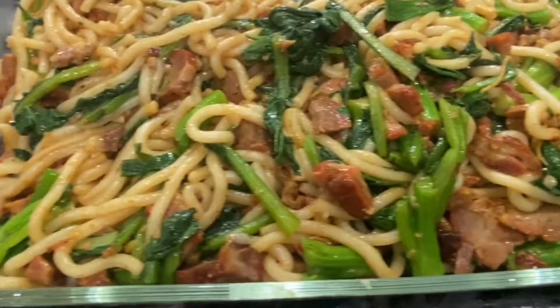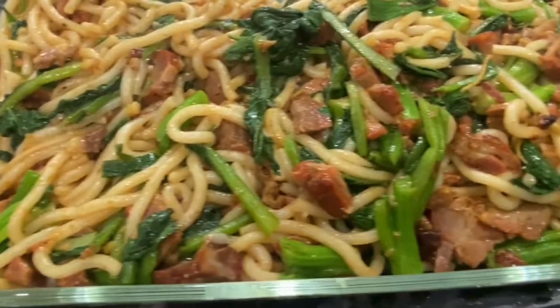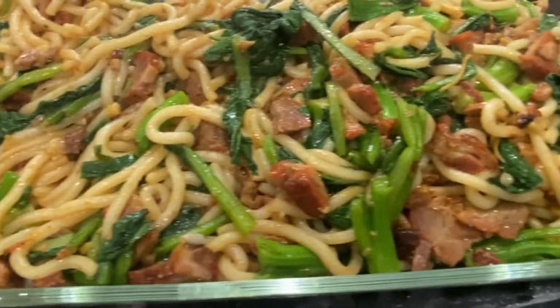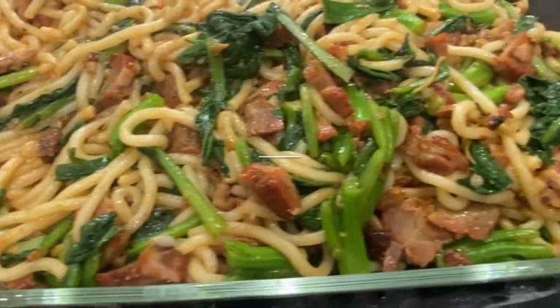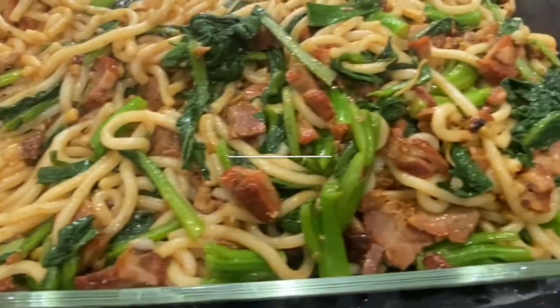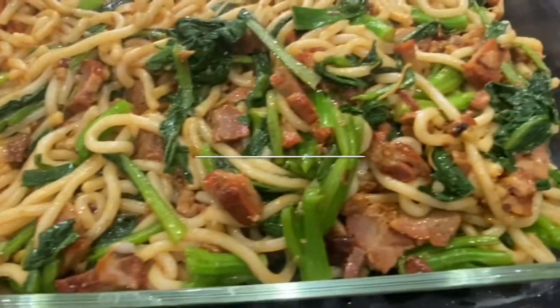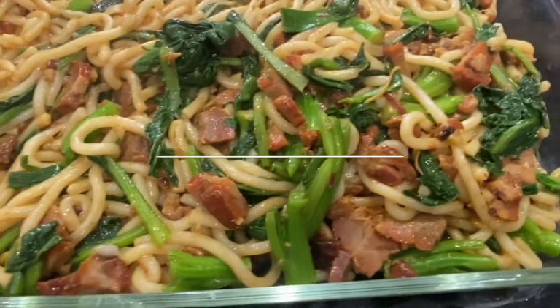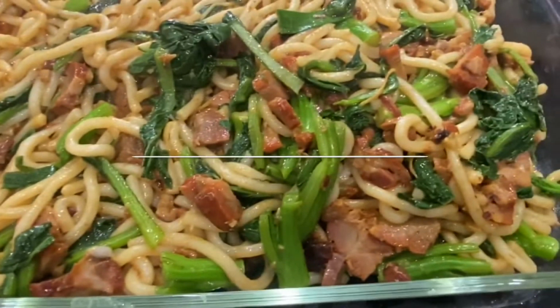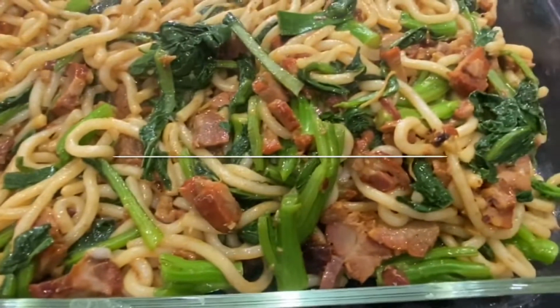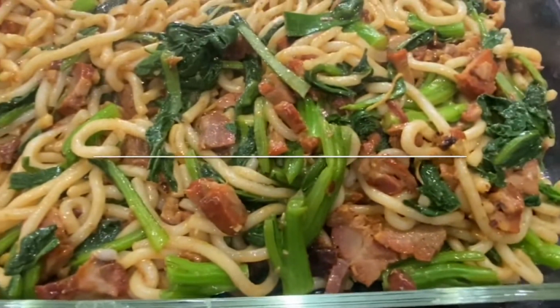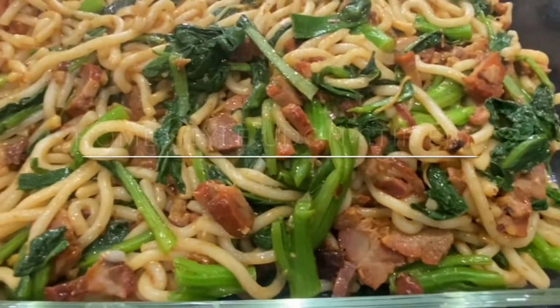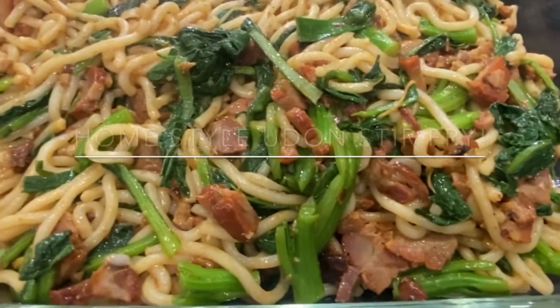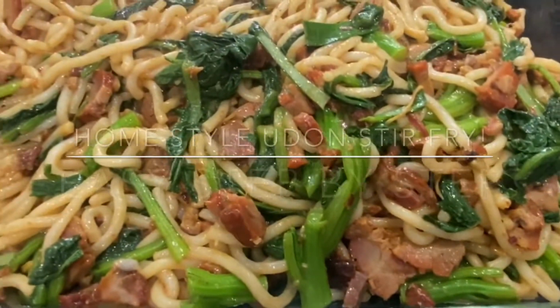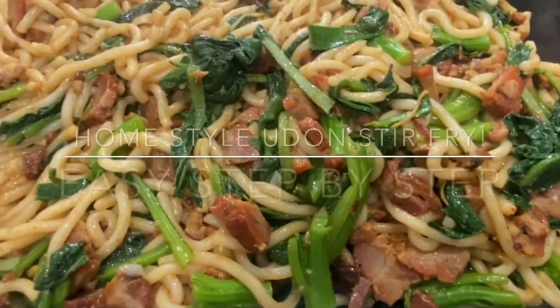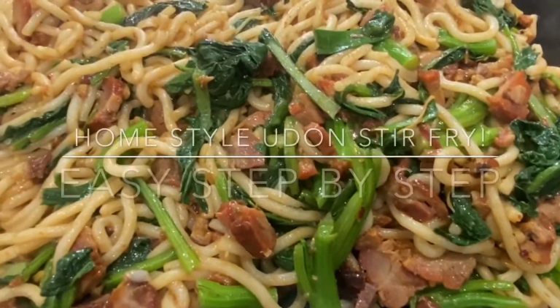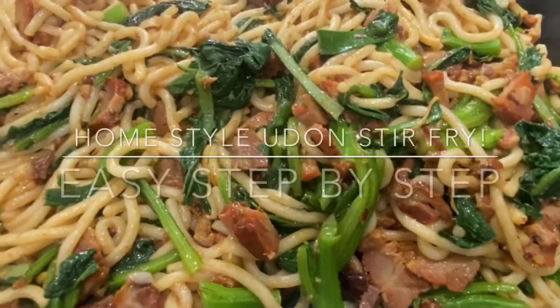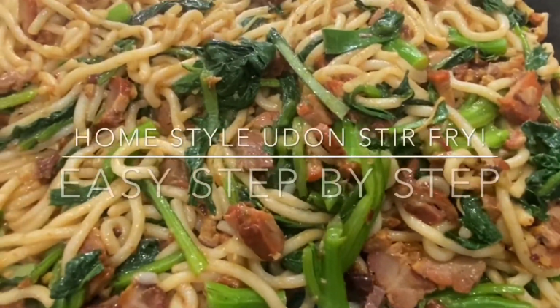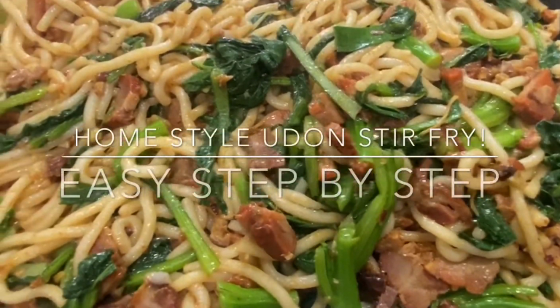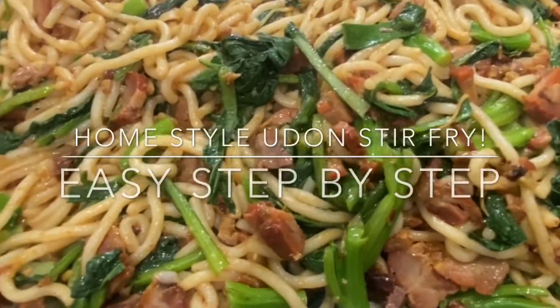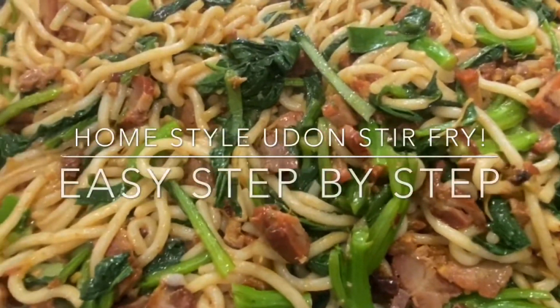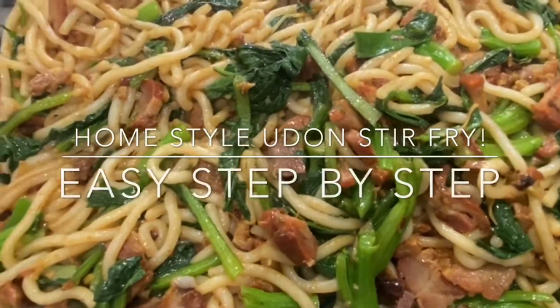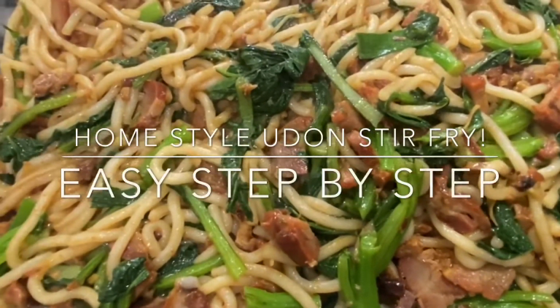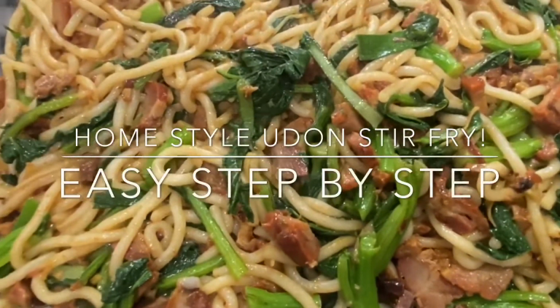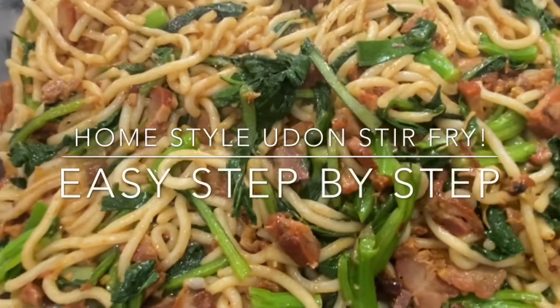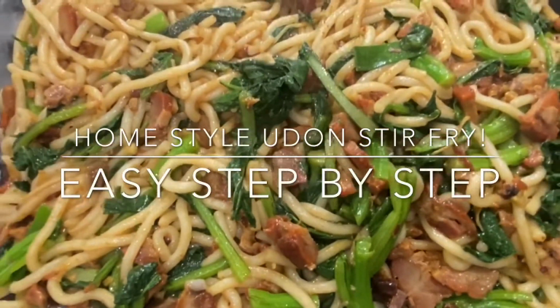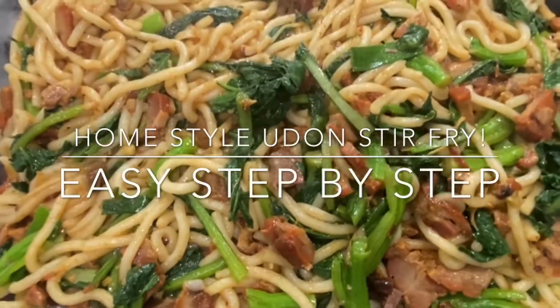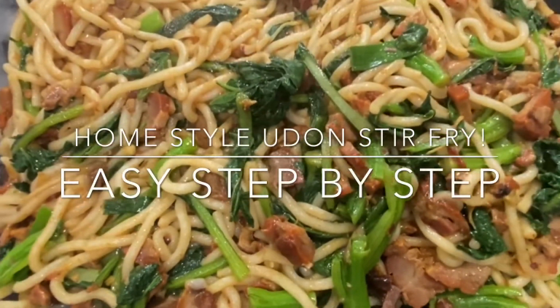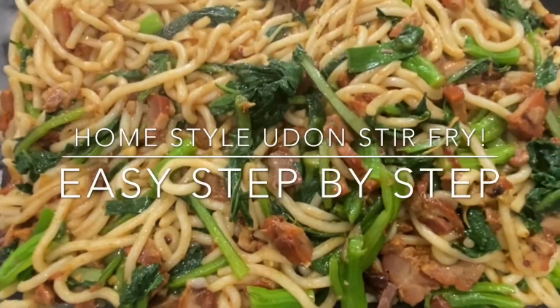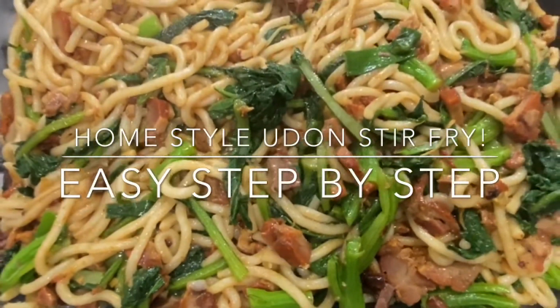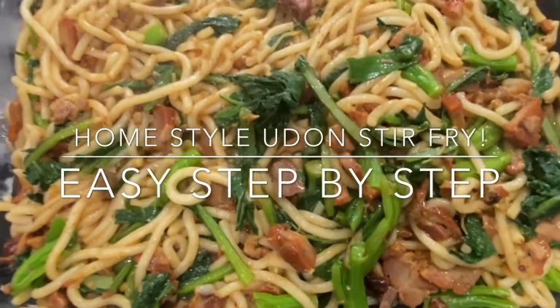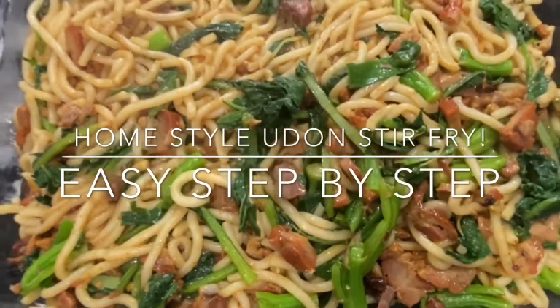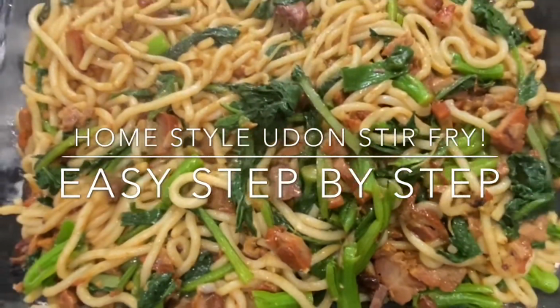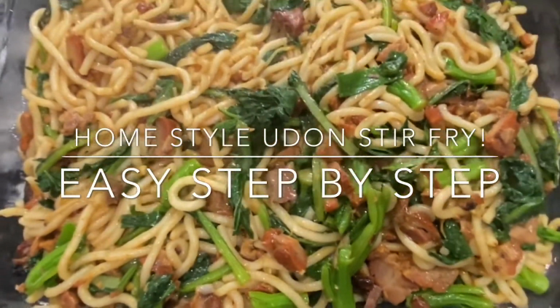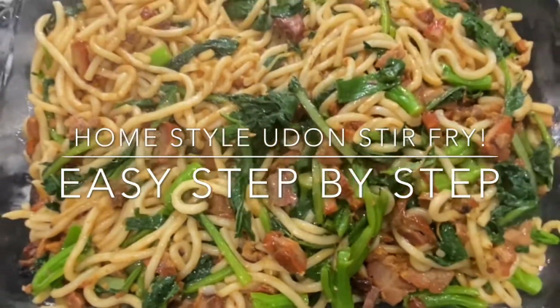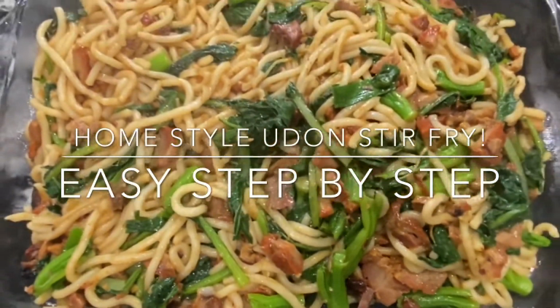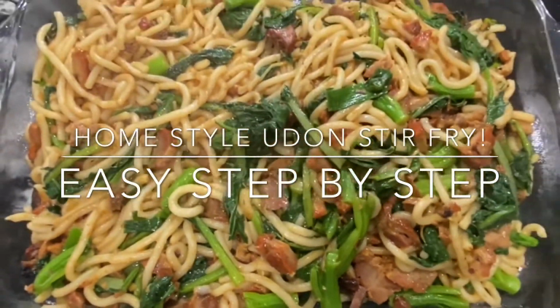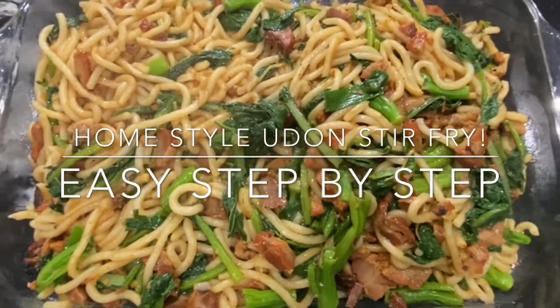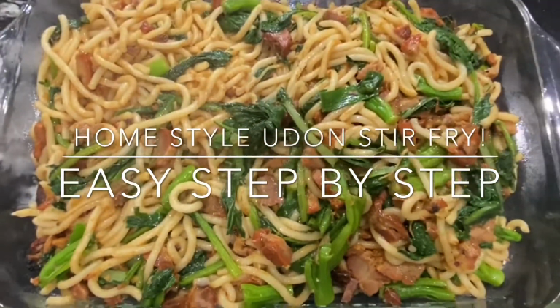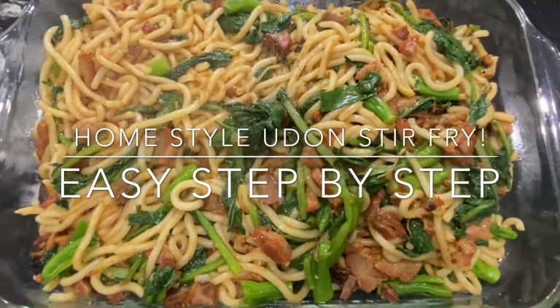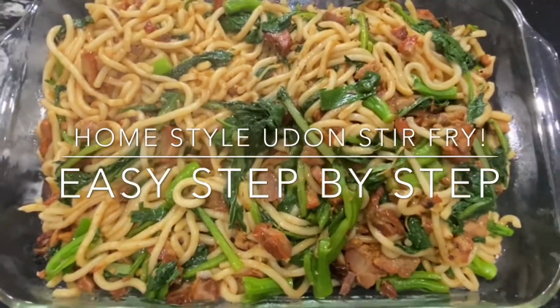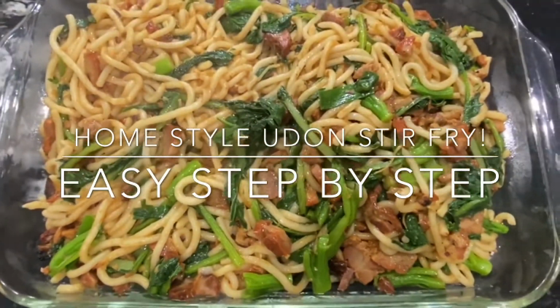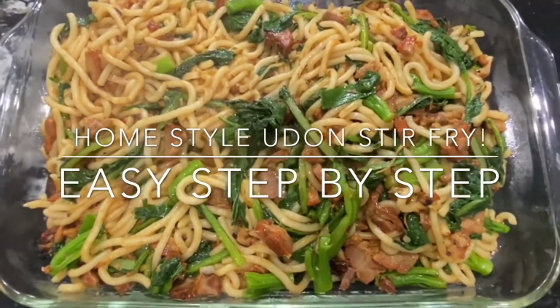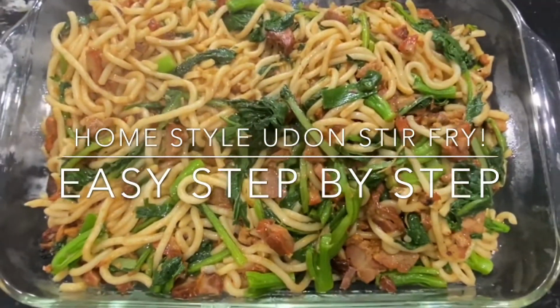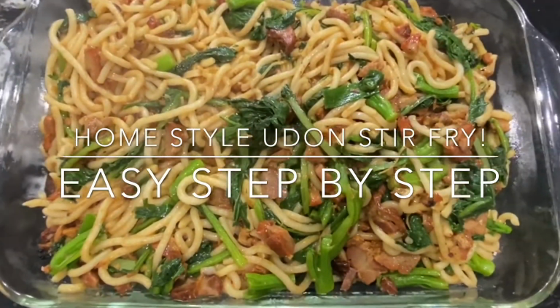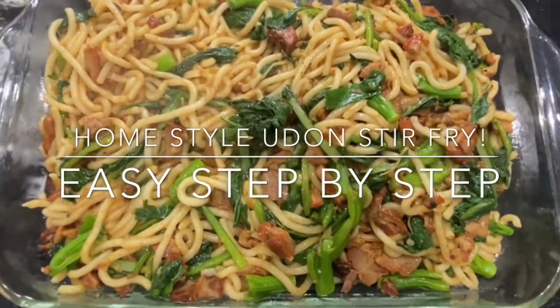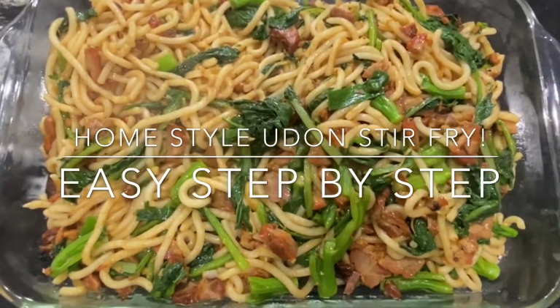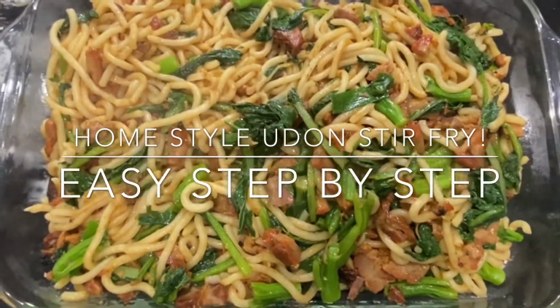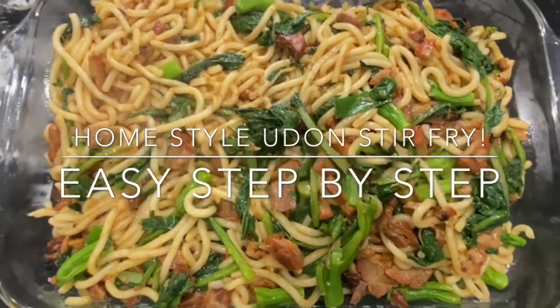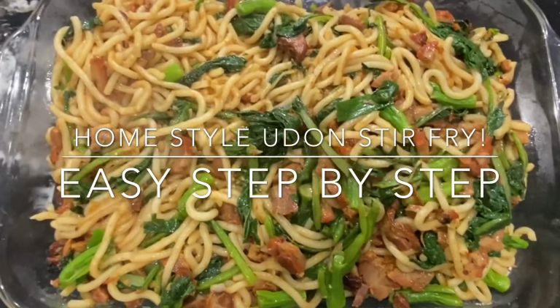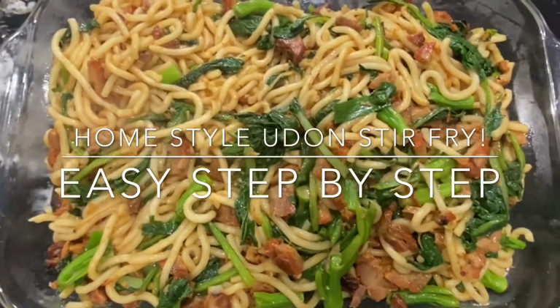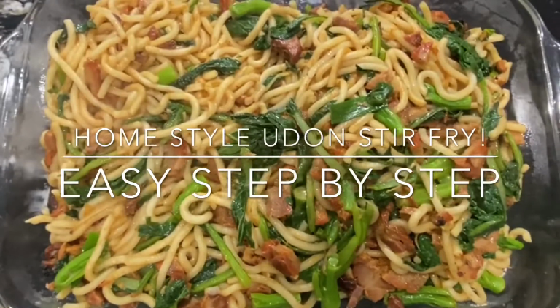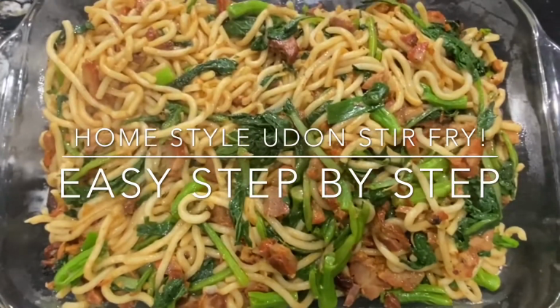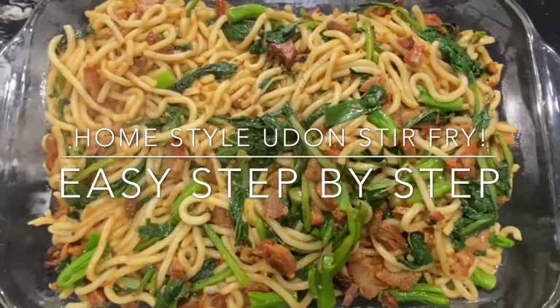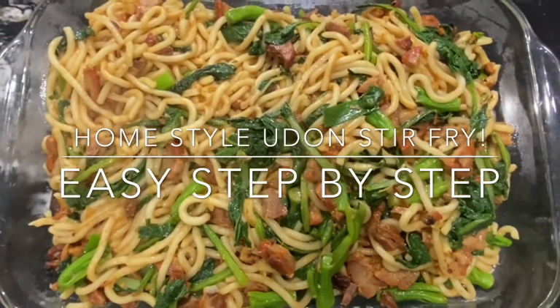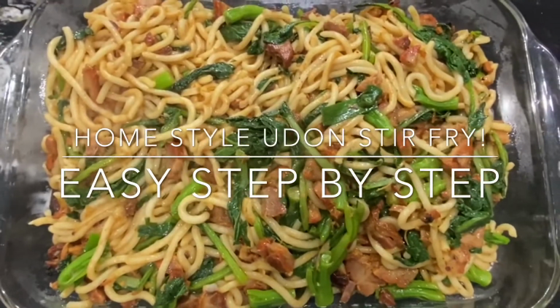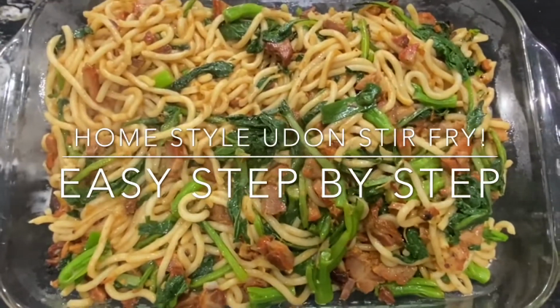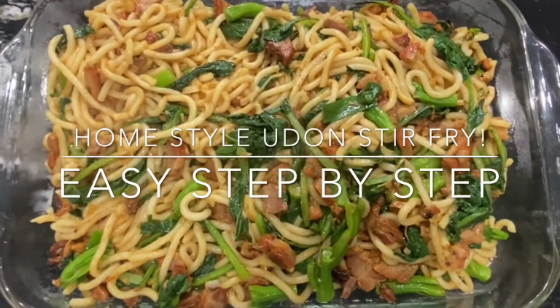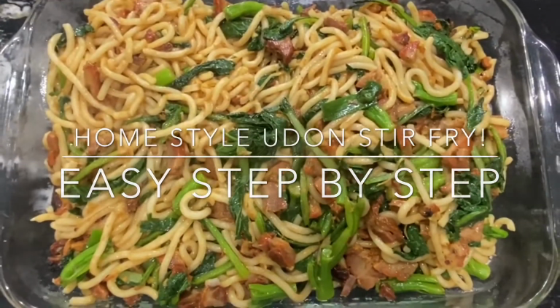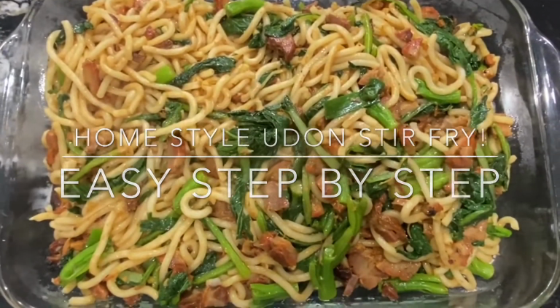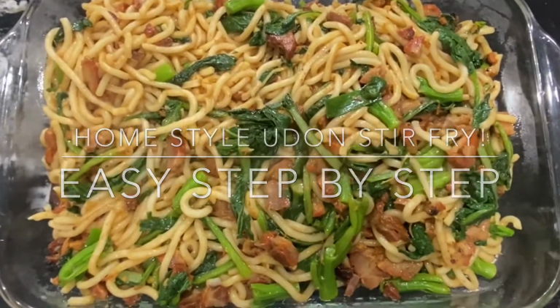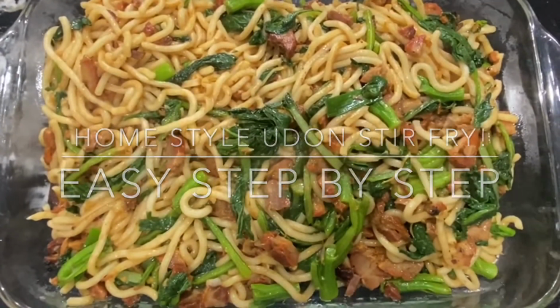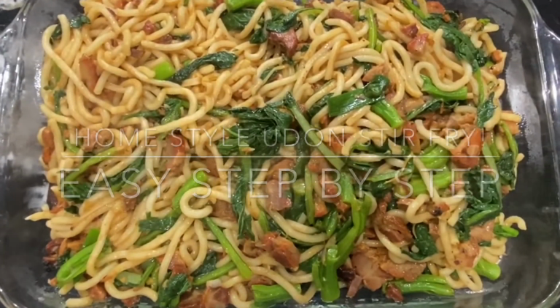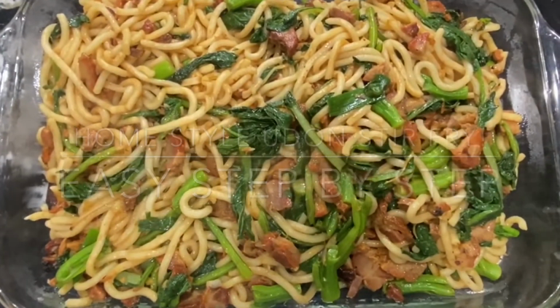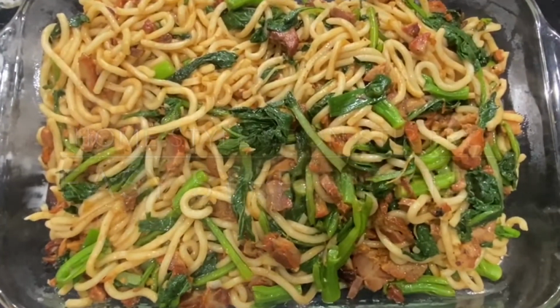Easy cooking, home-style udon stir-fry. Let me show you how easy it is. Let's go.